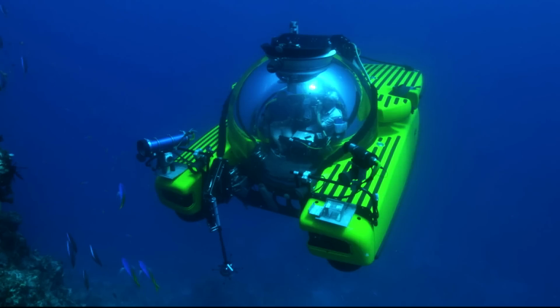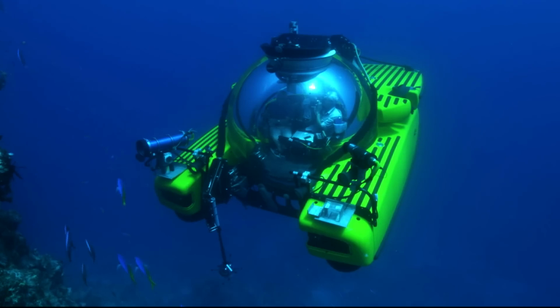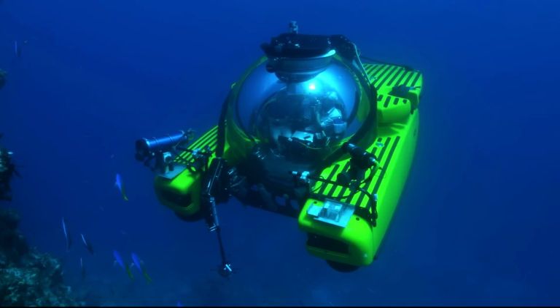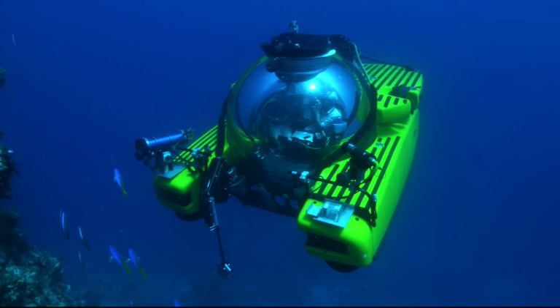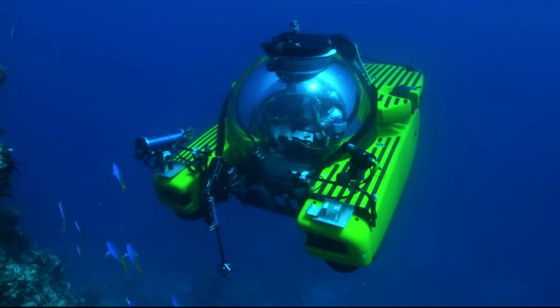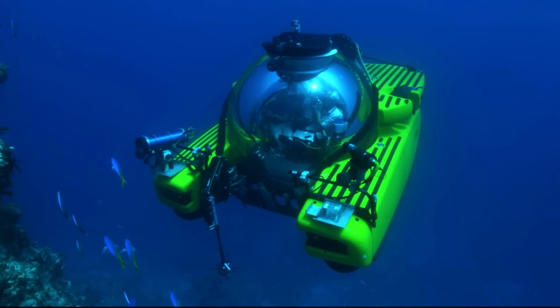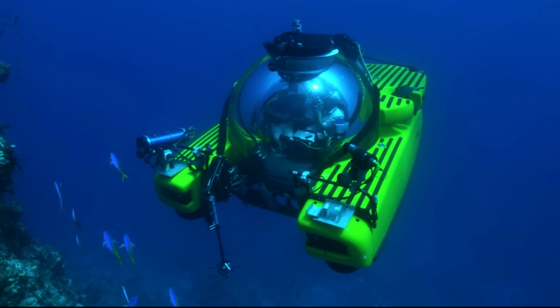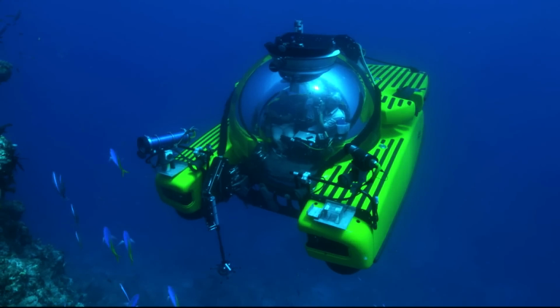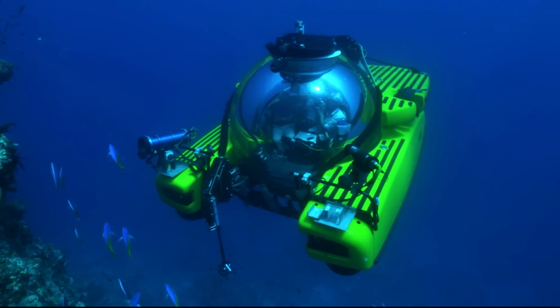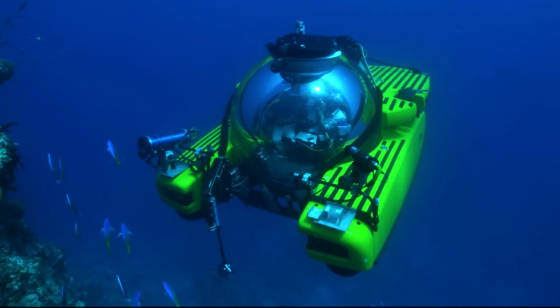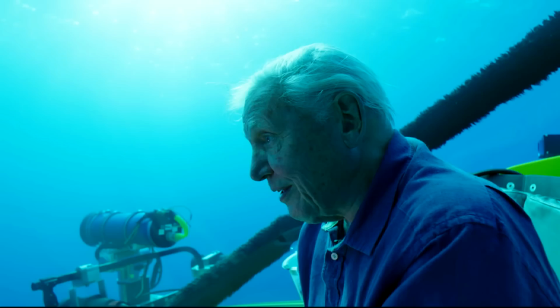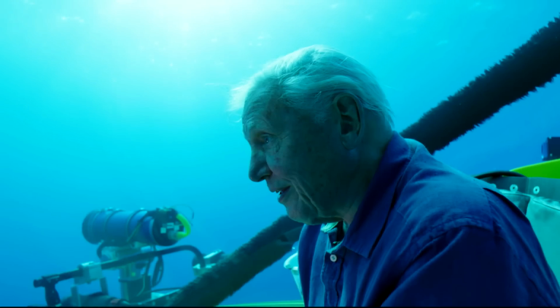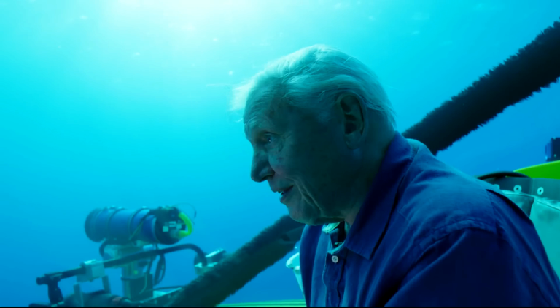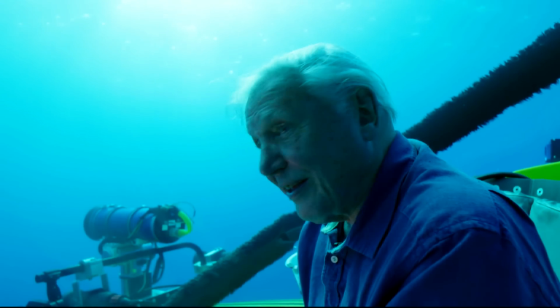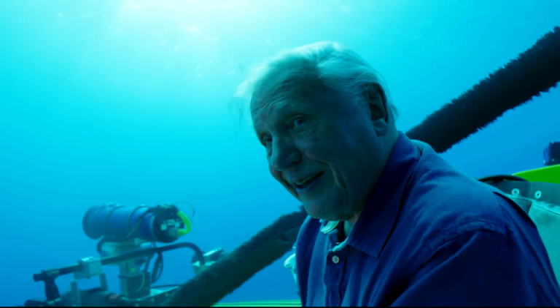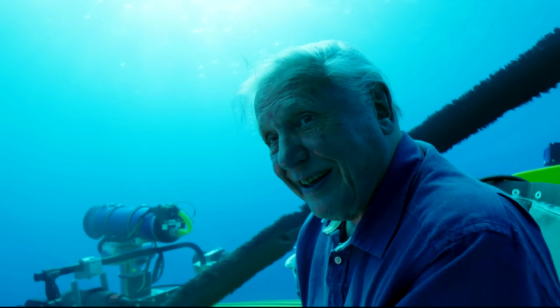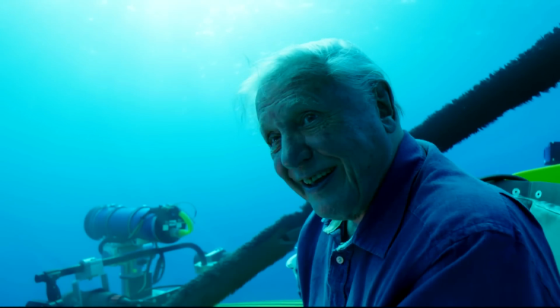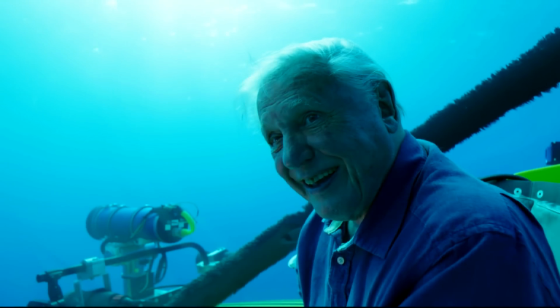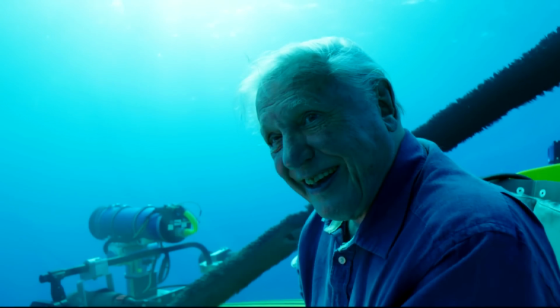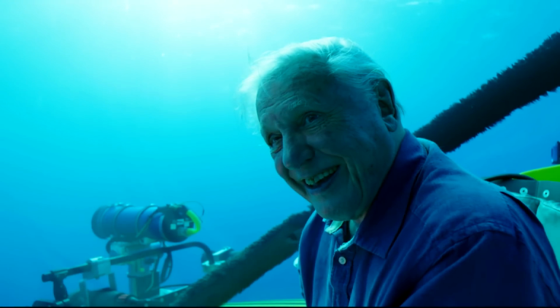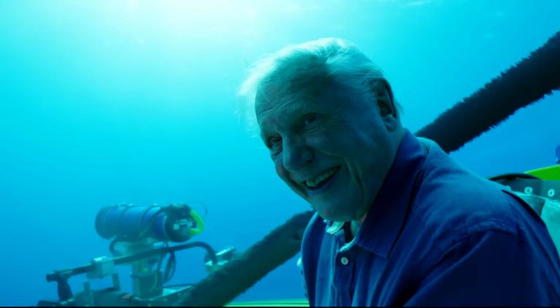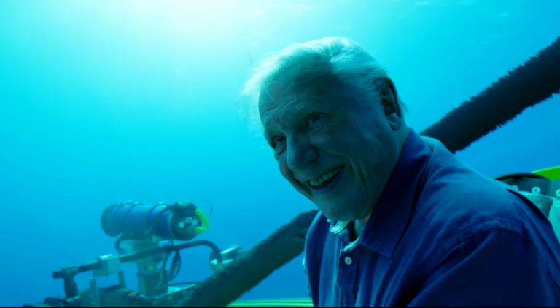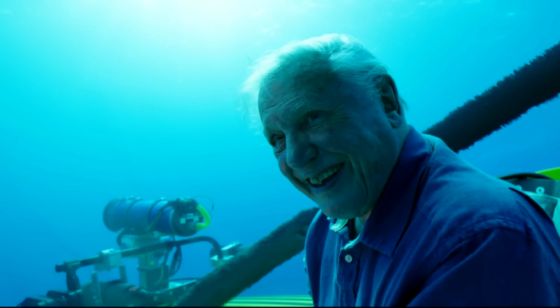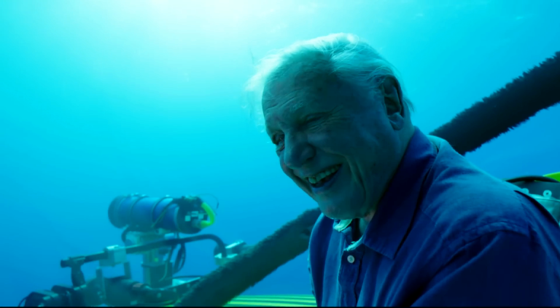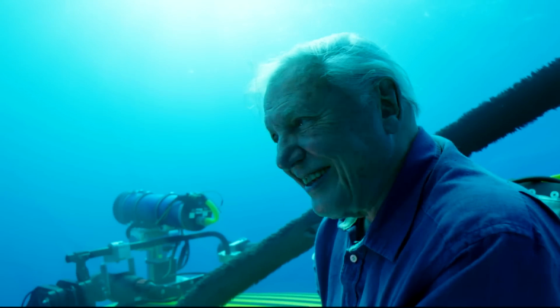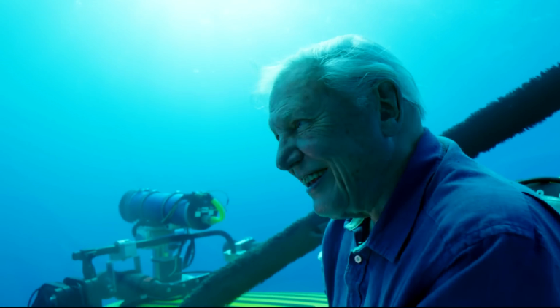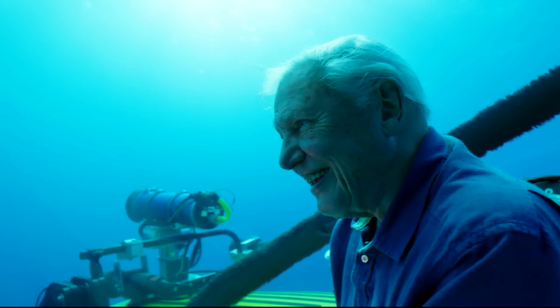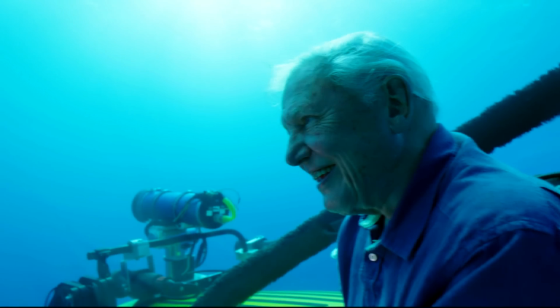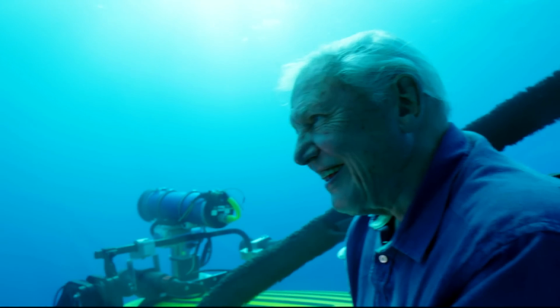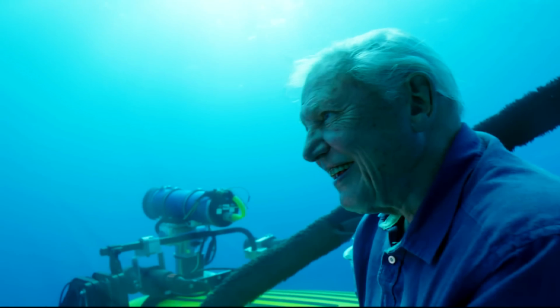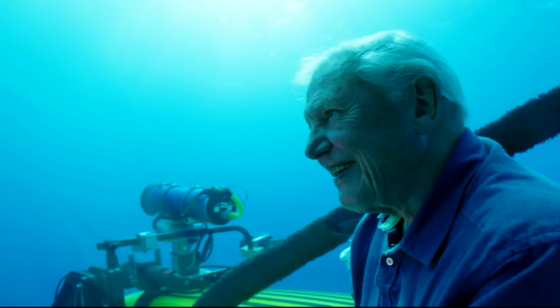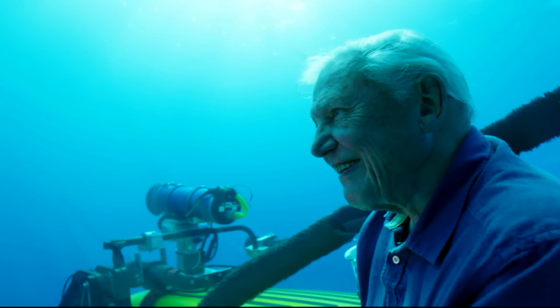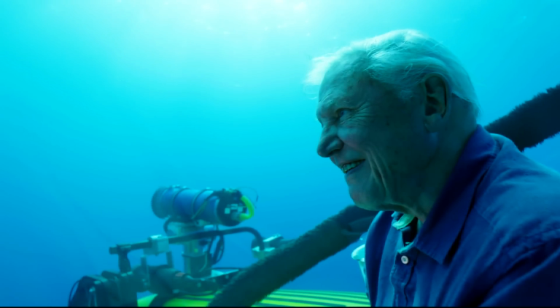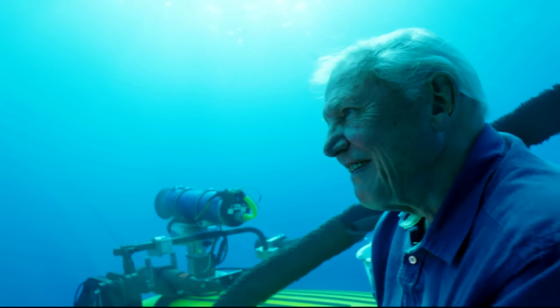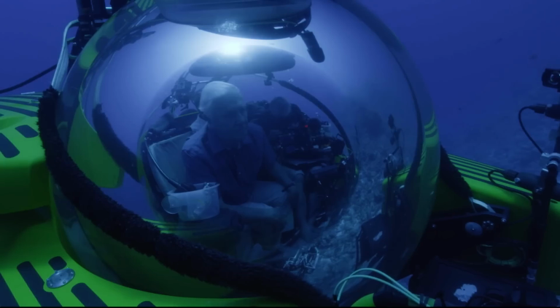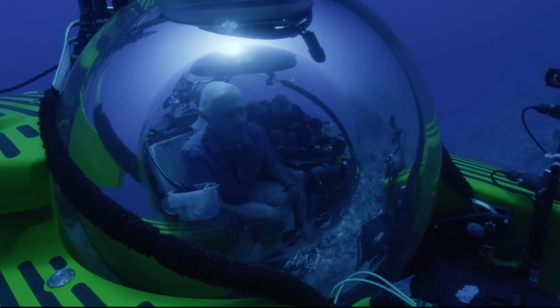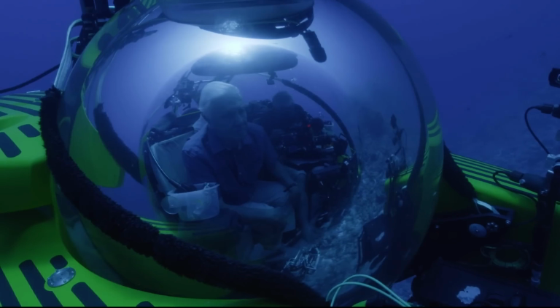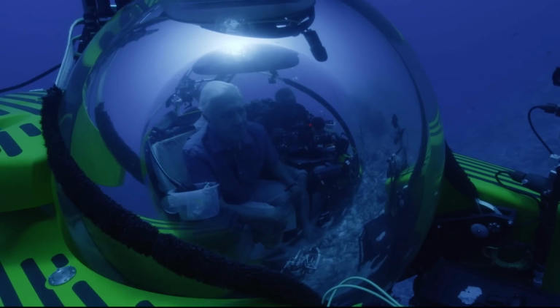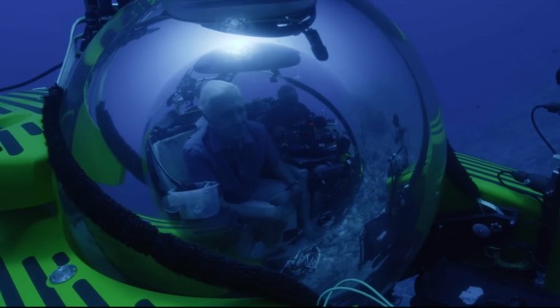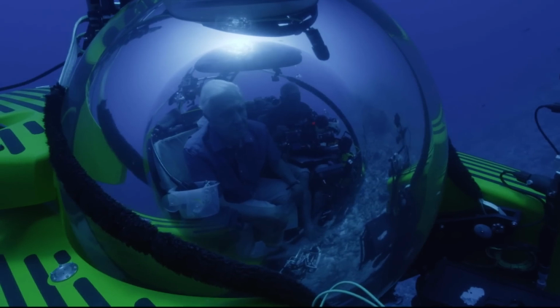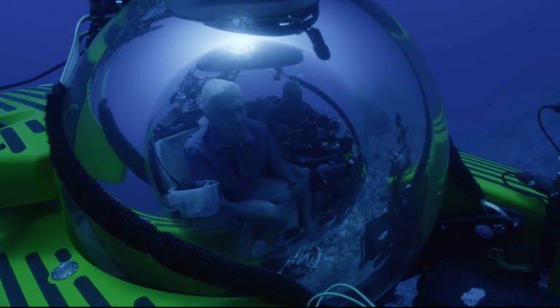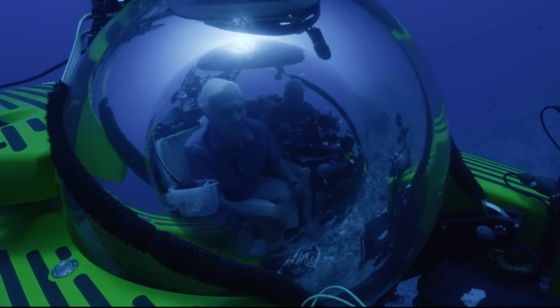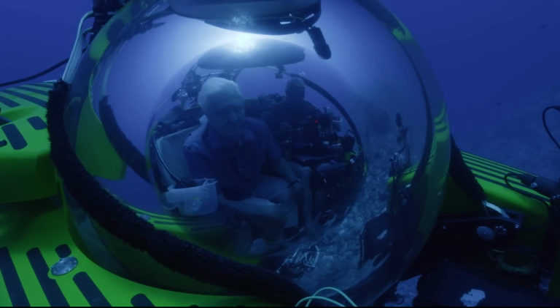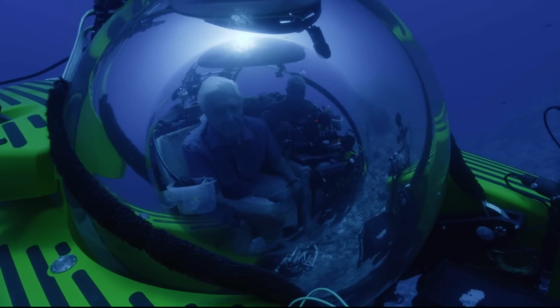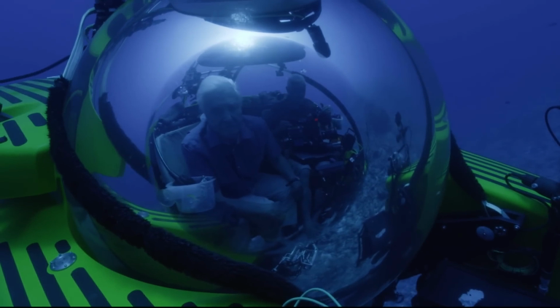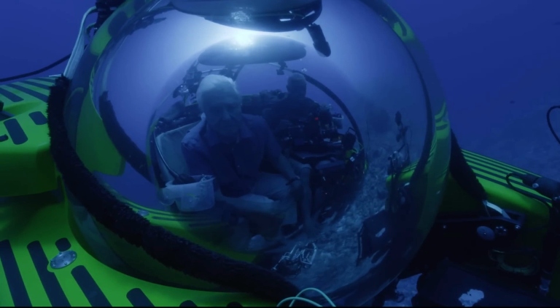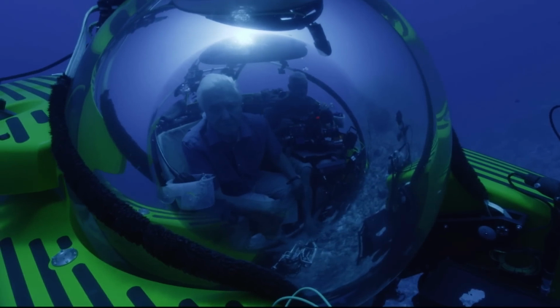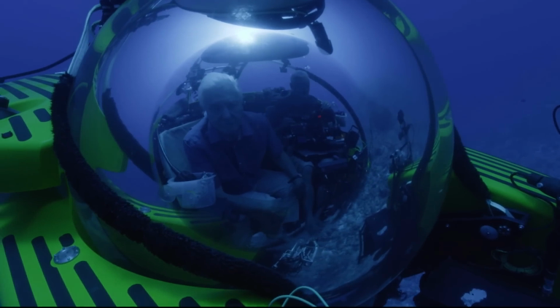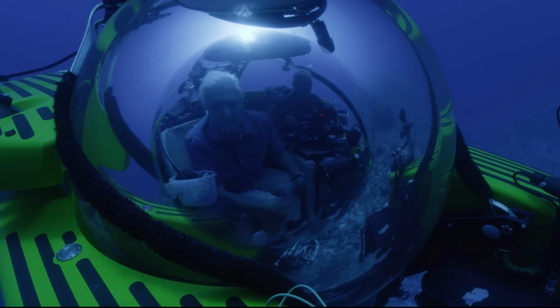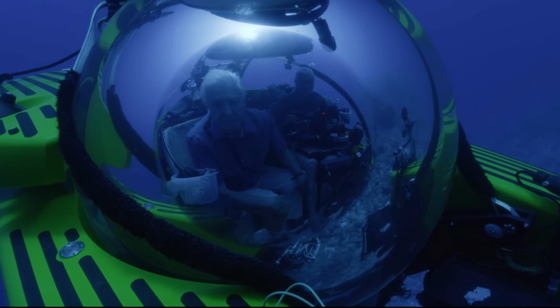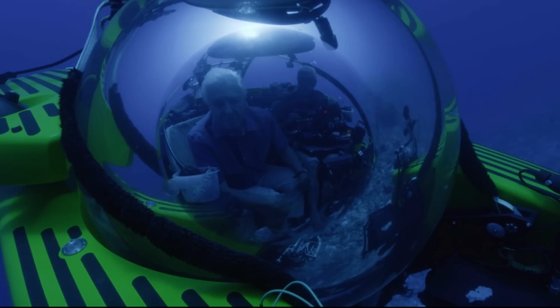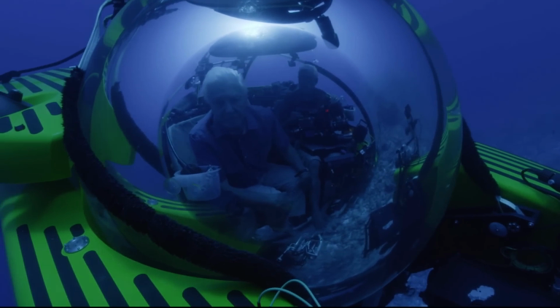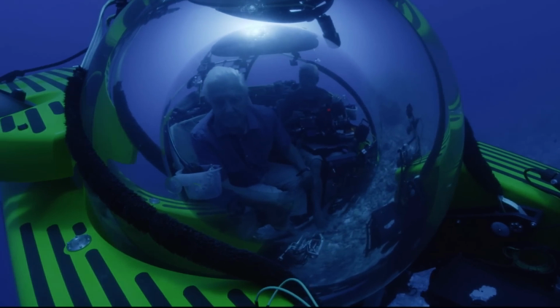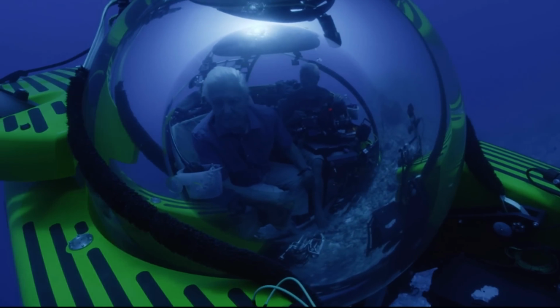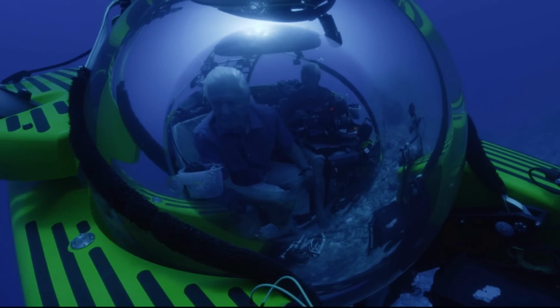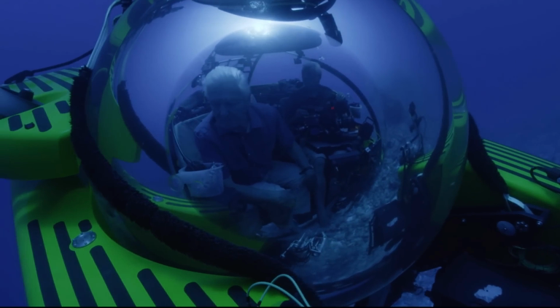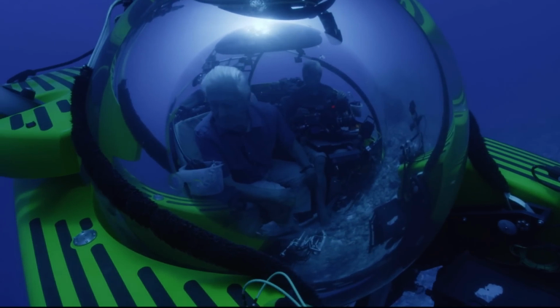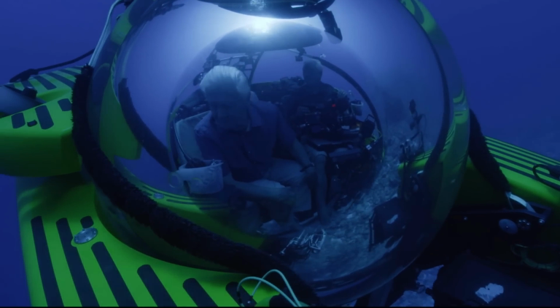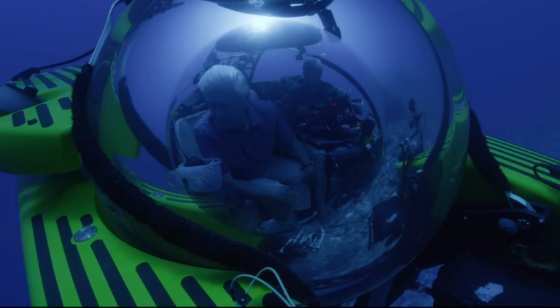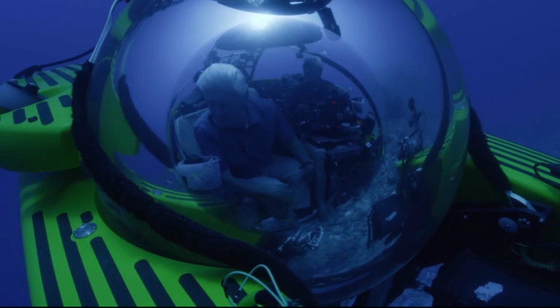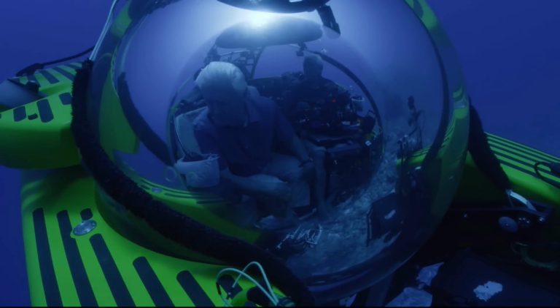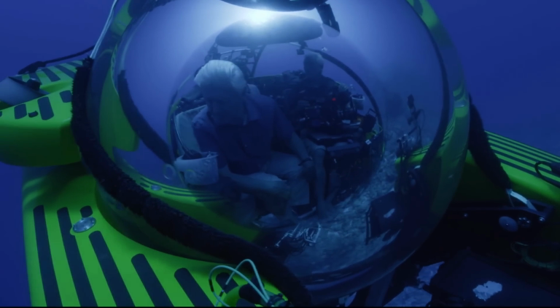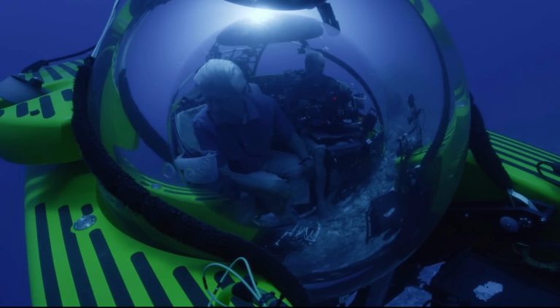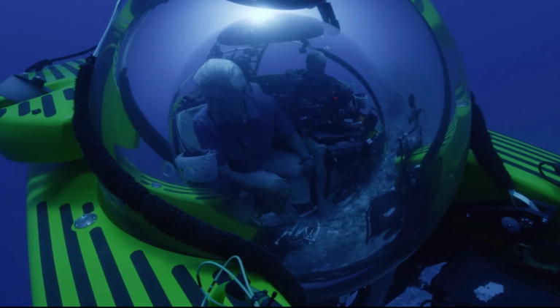Join me, David Attenborough, on this immersive expedition beneath the waves on the Great Barrier Reef.